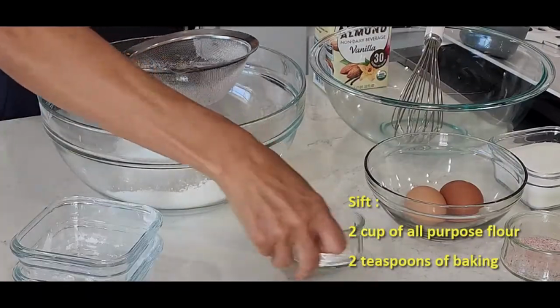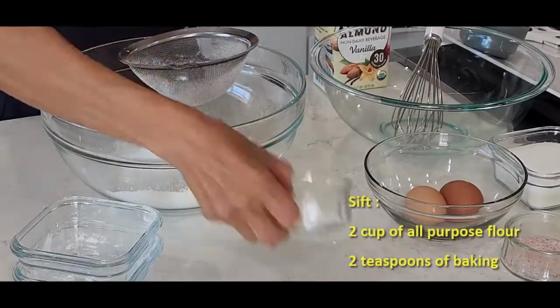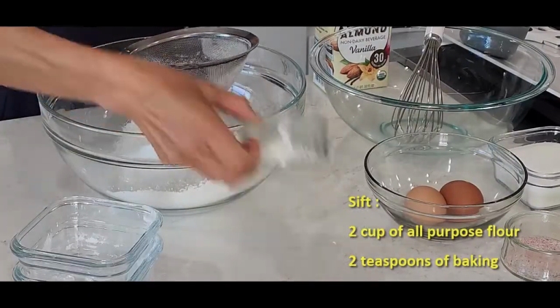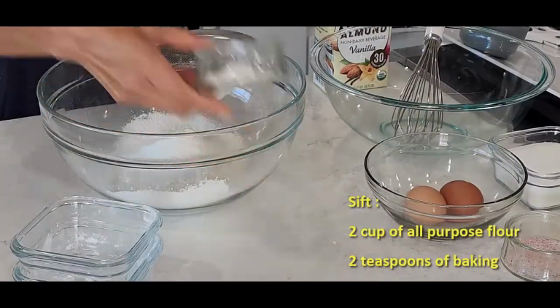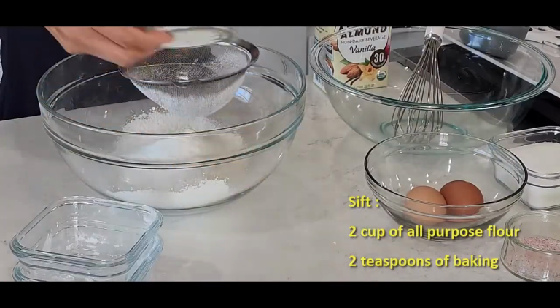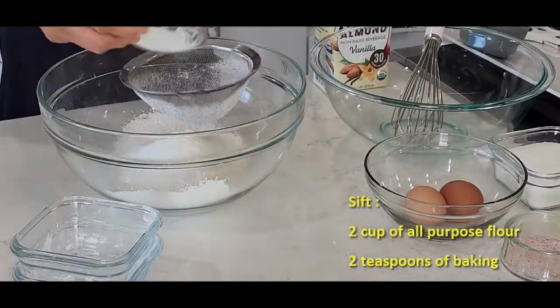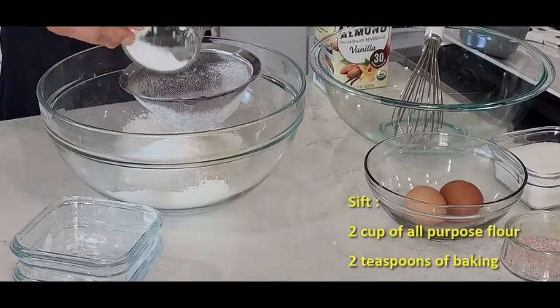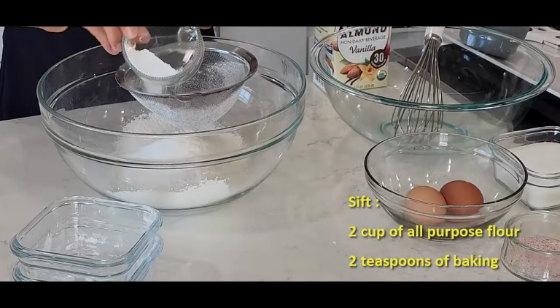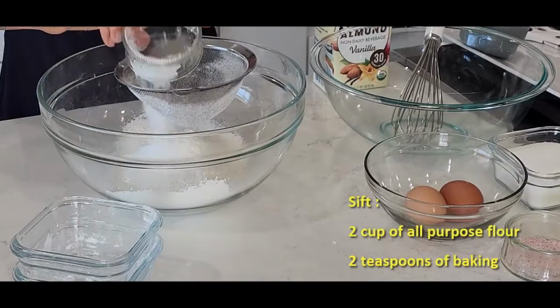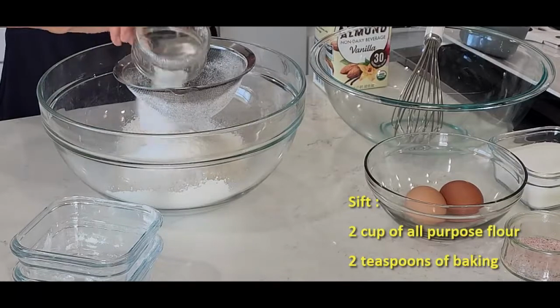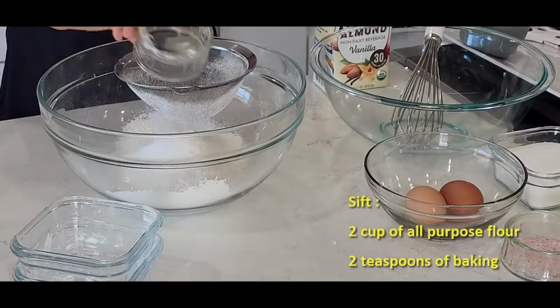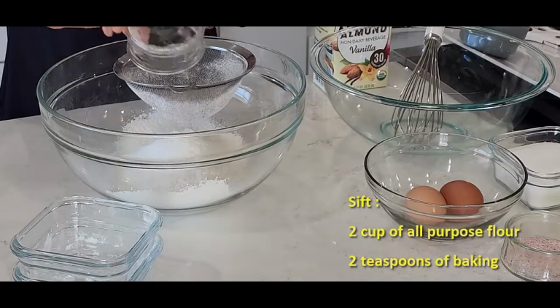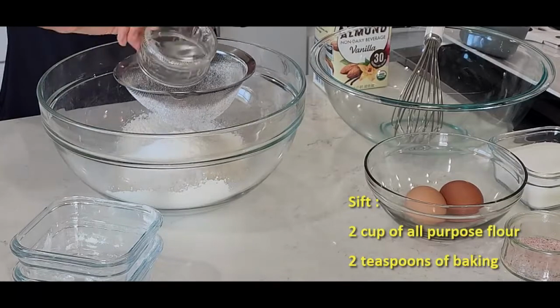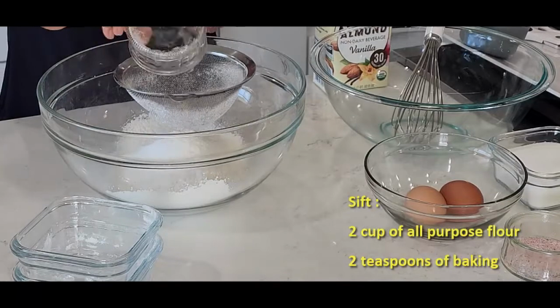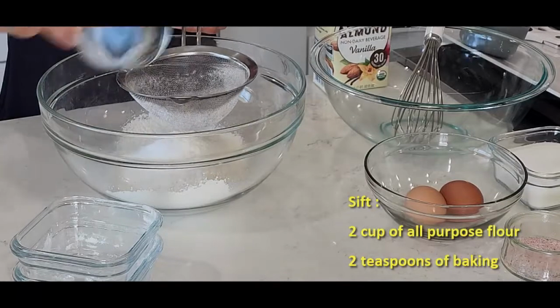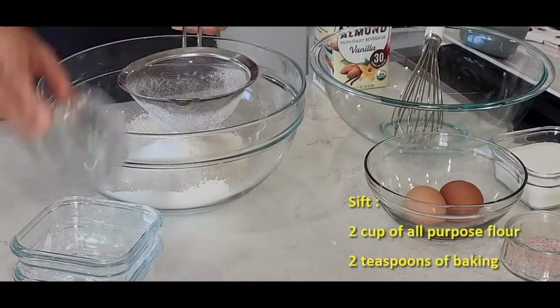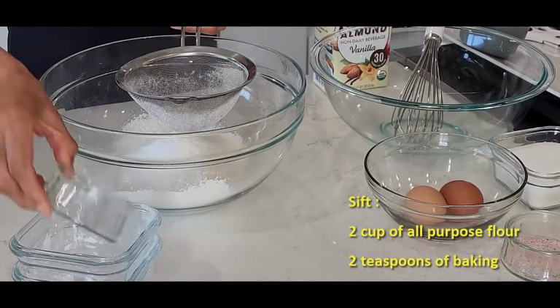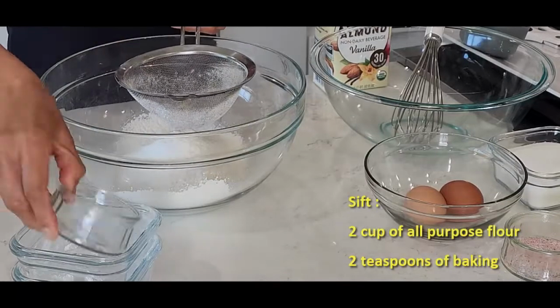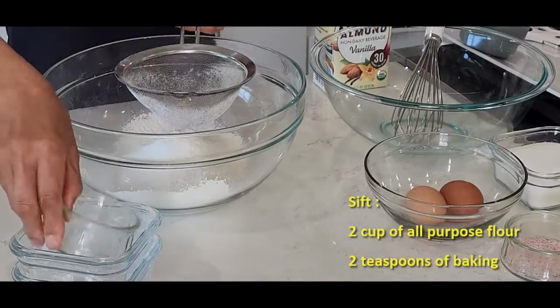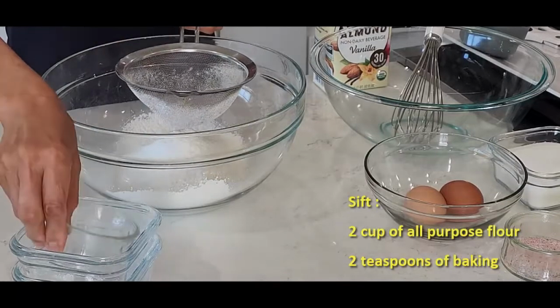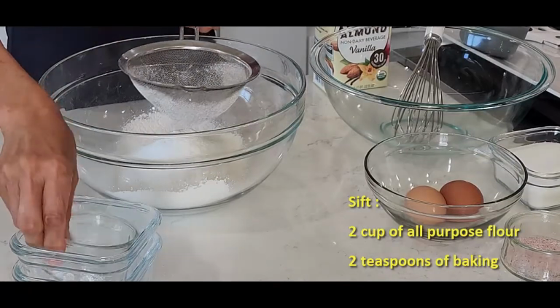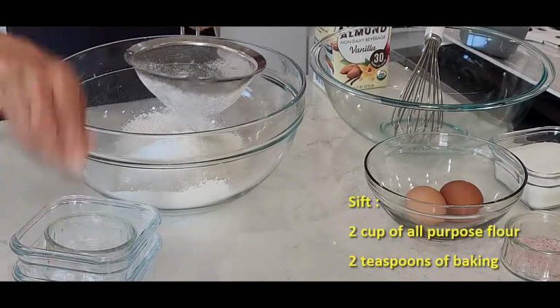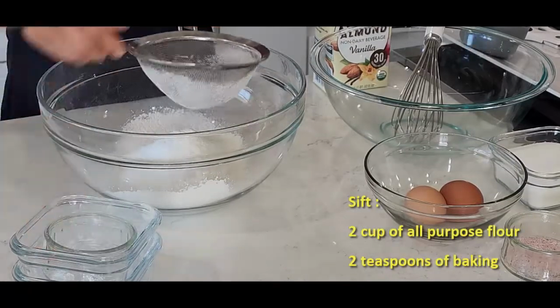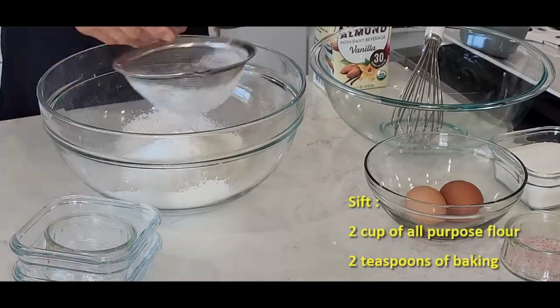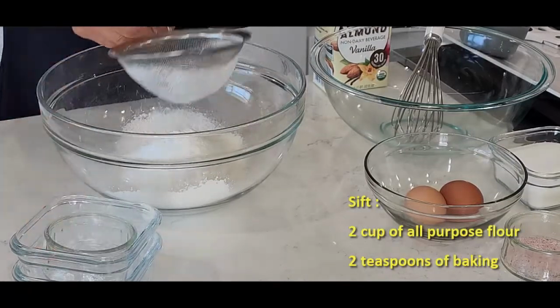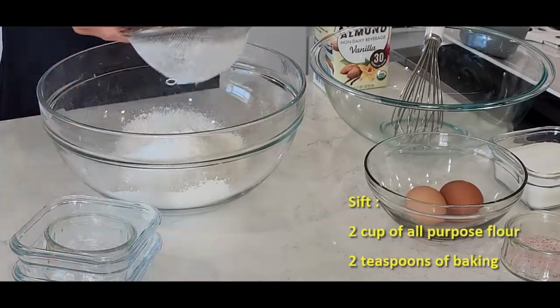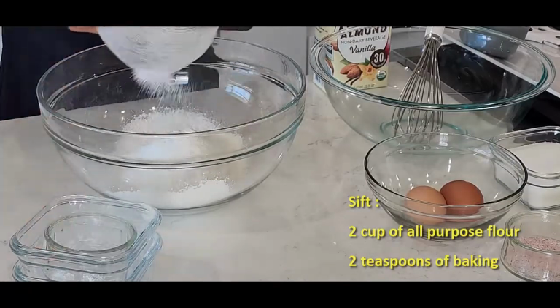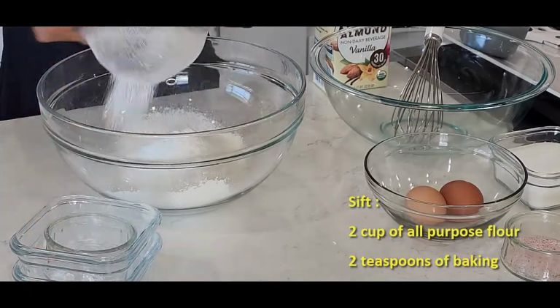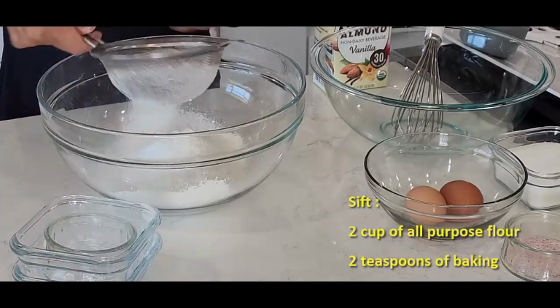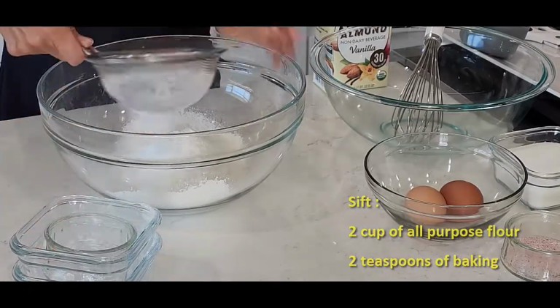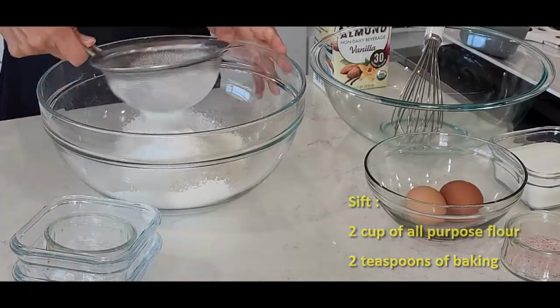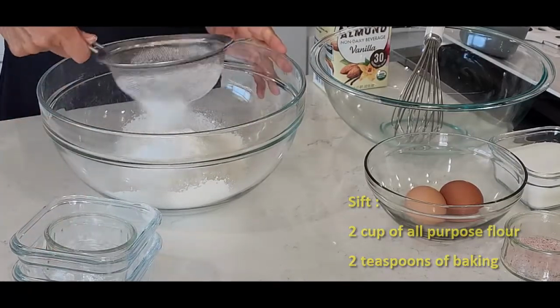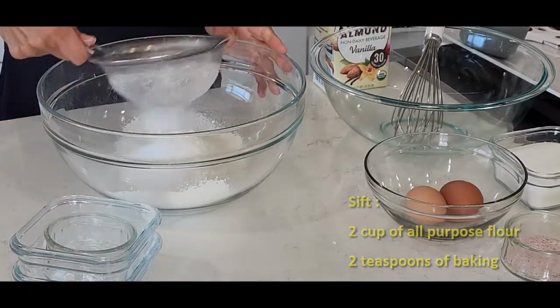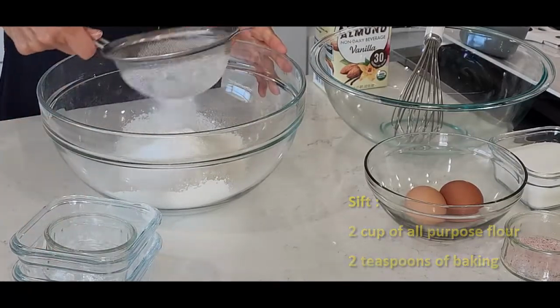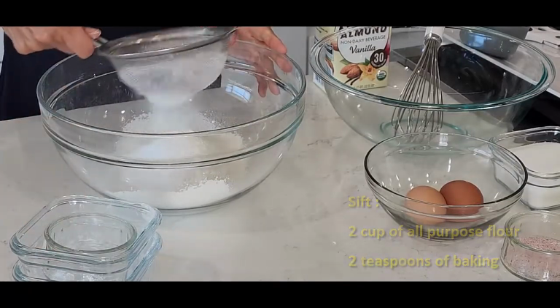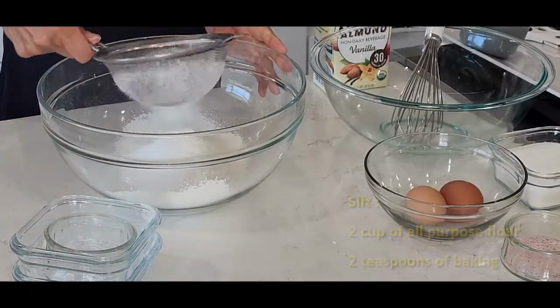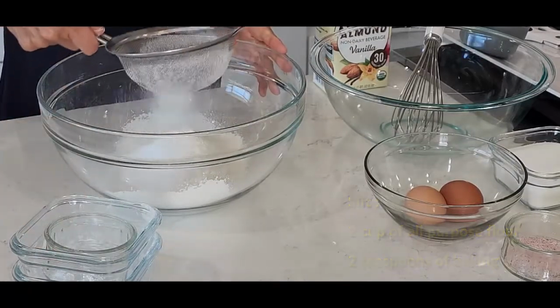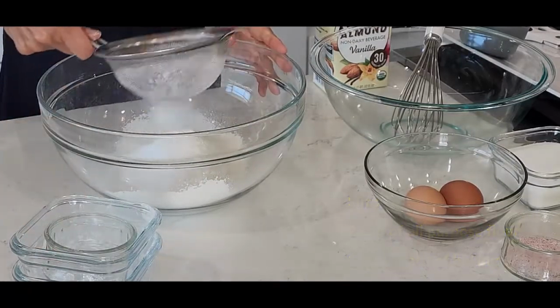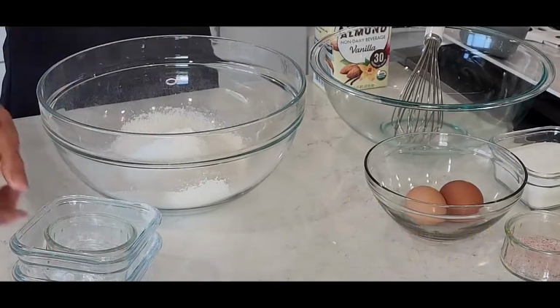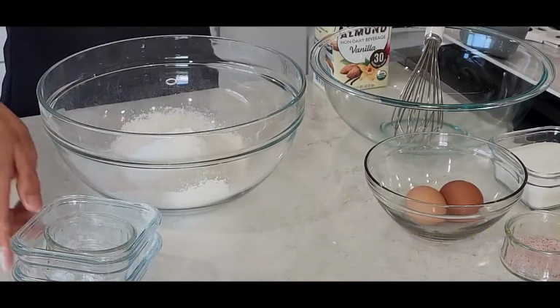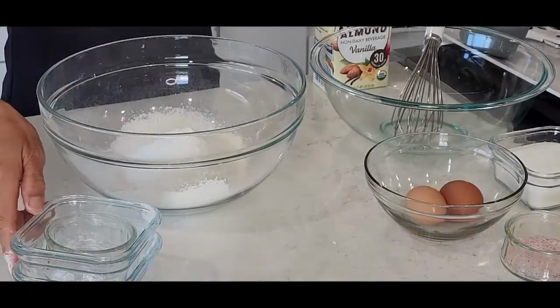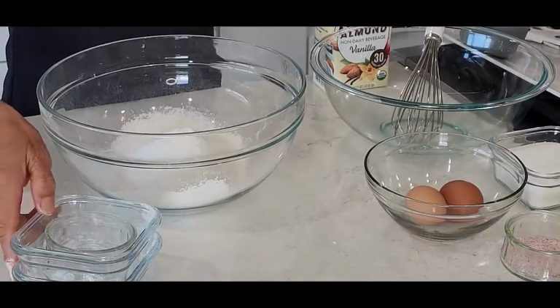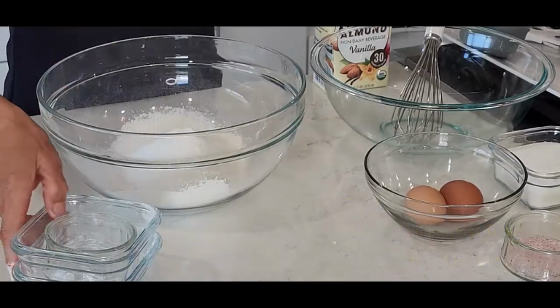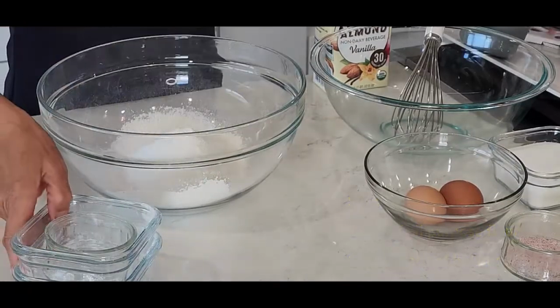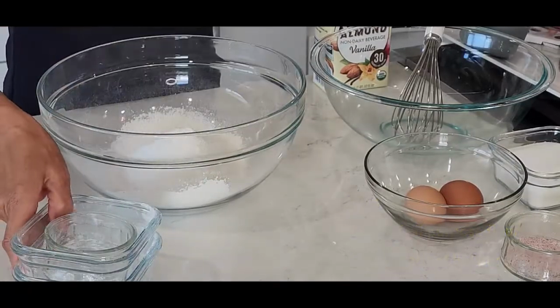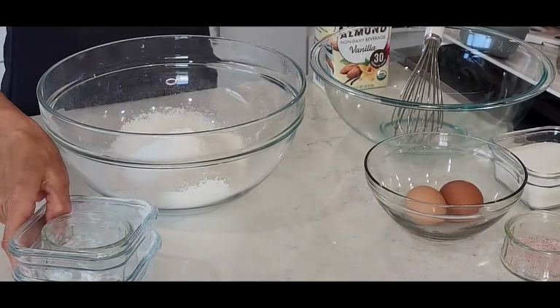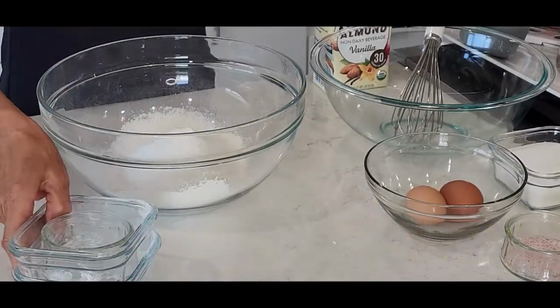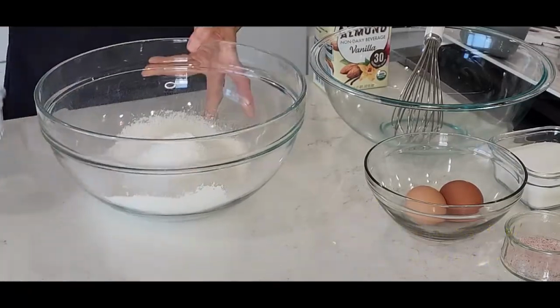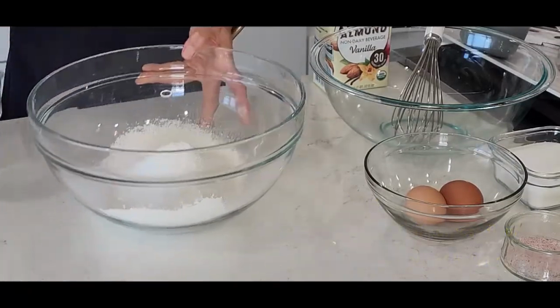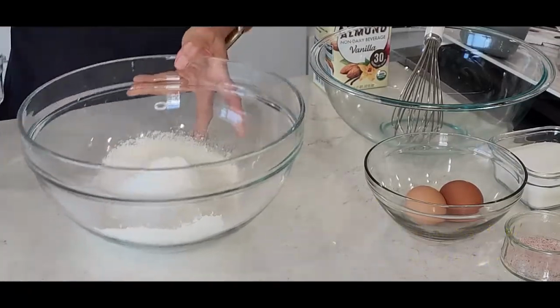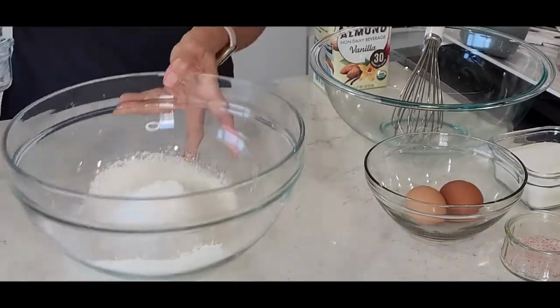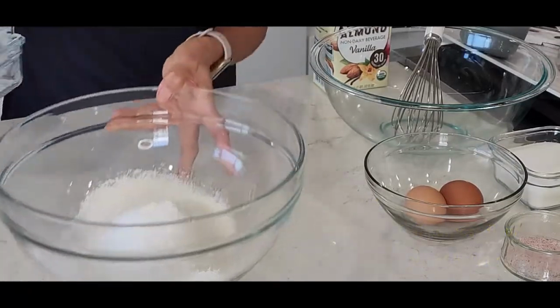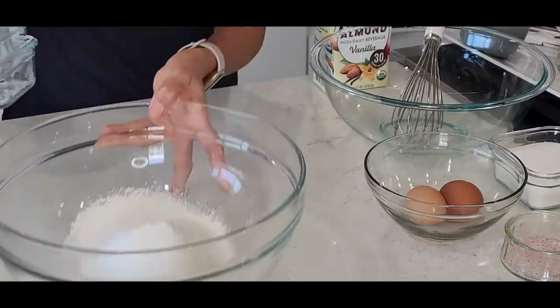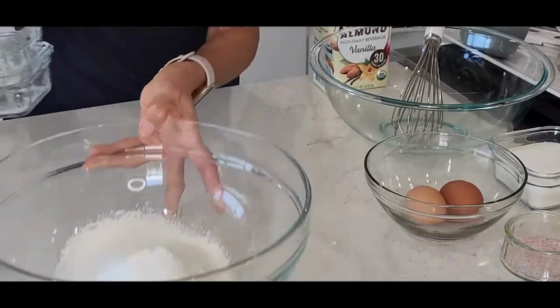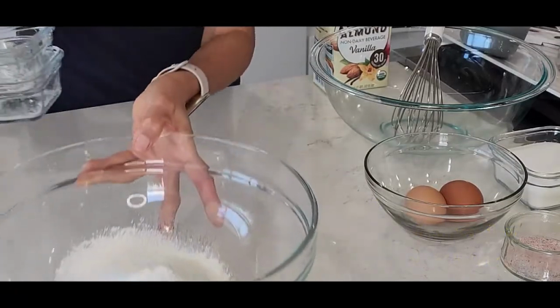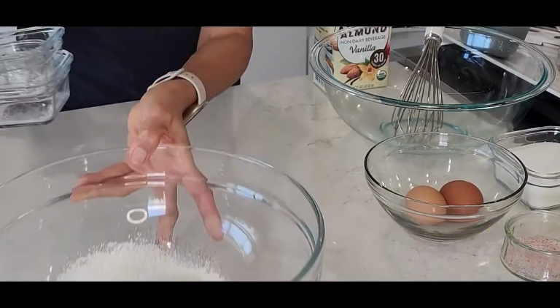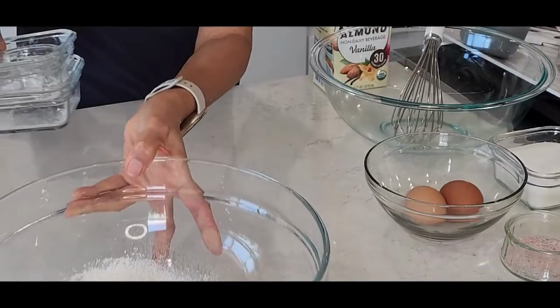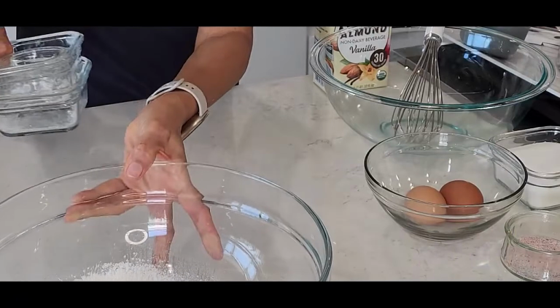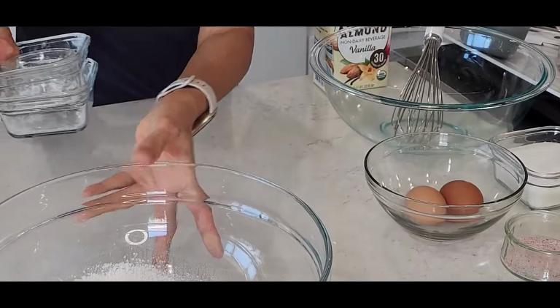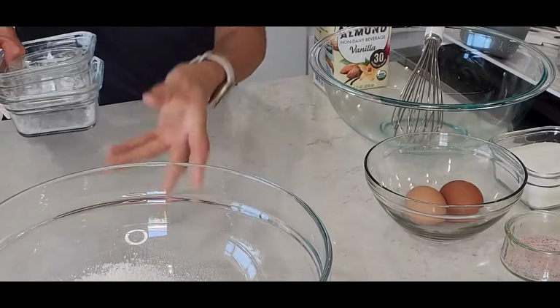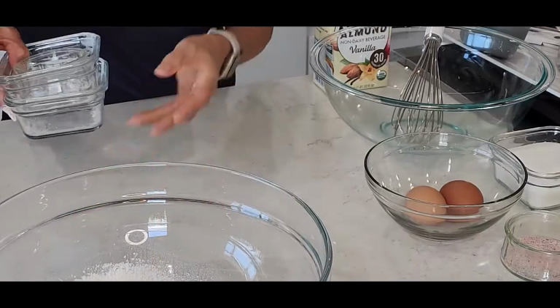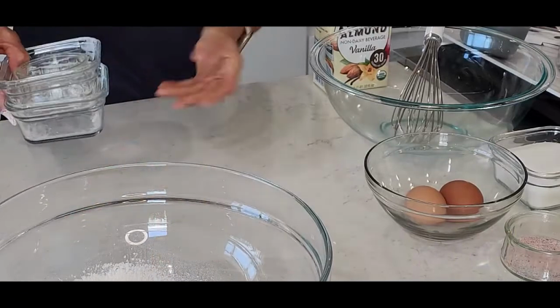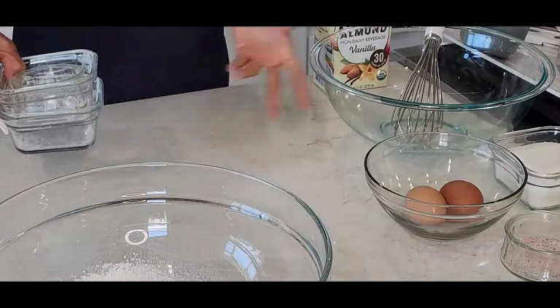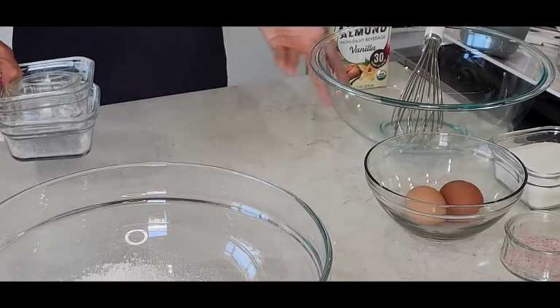Baking powder. Okay, let's leave this on the side.